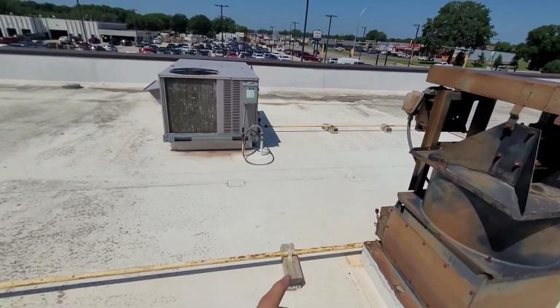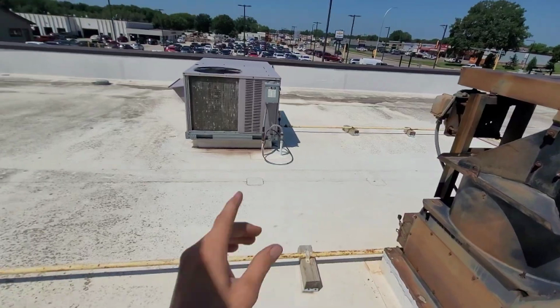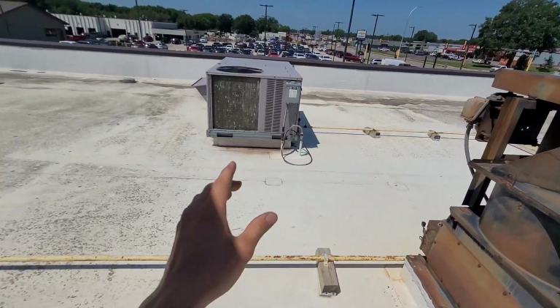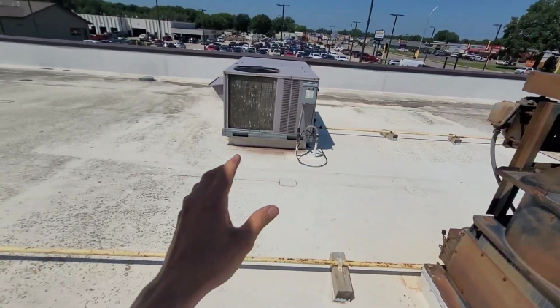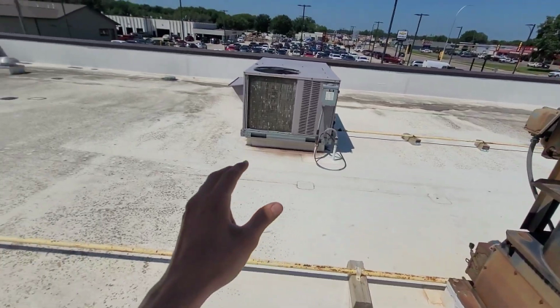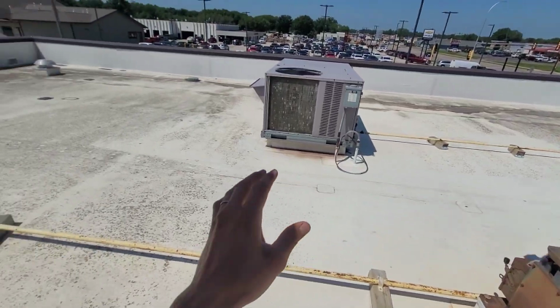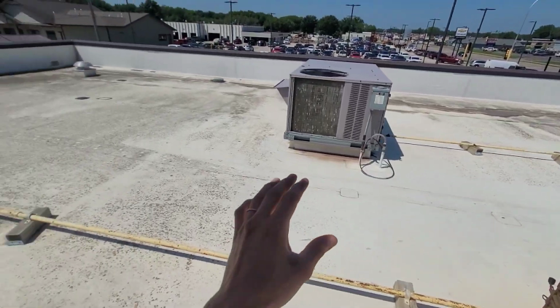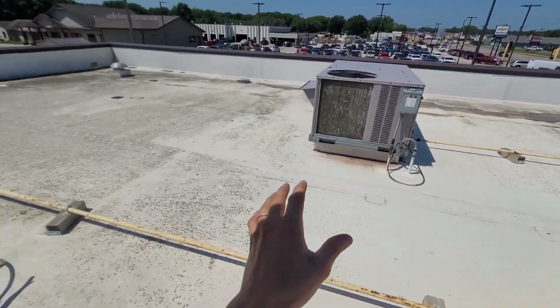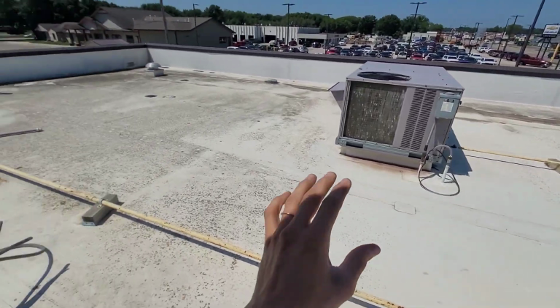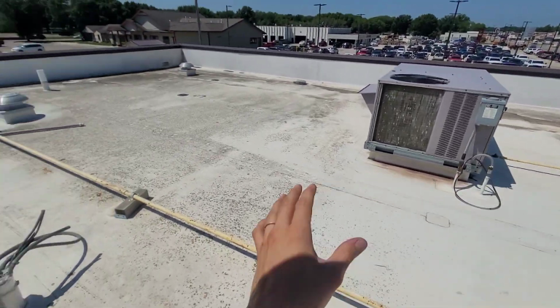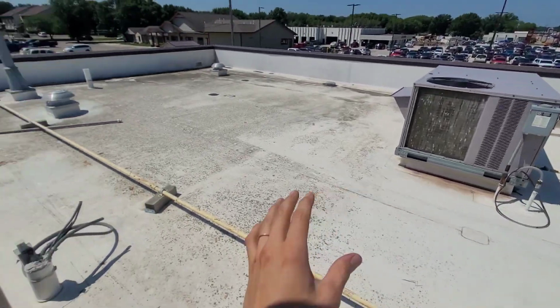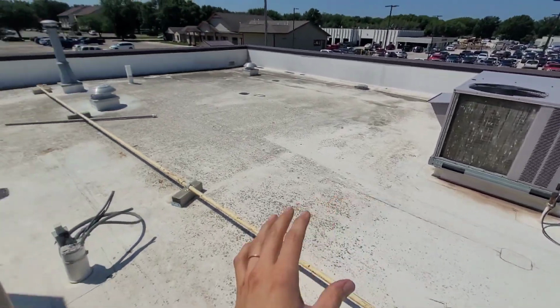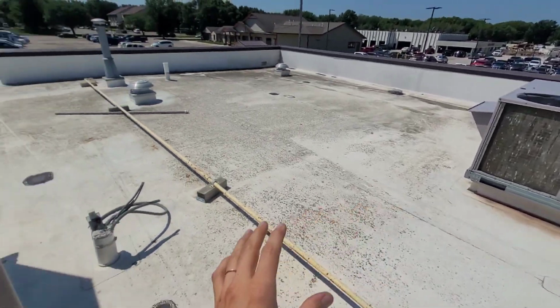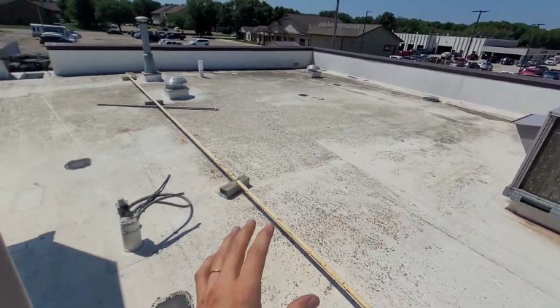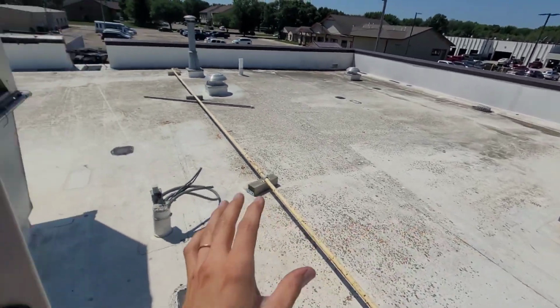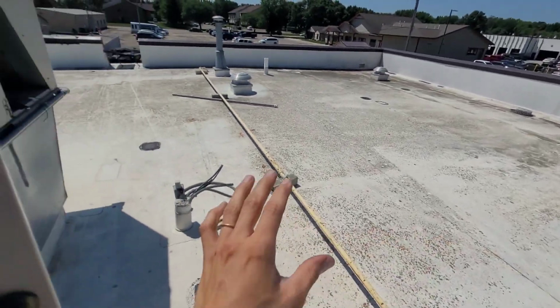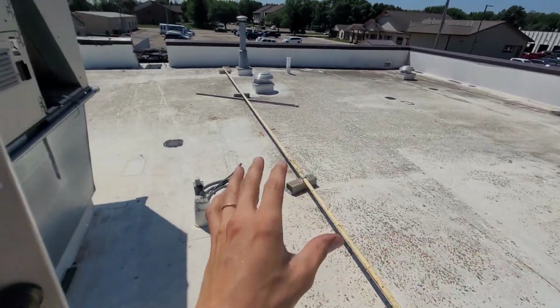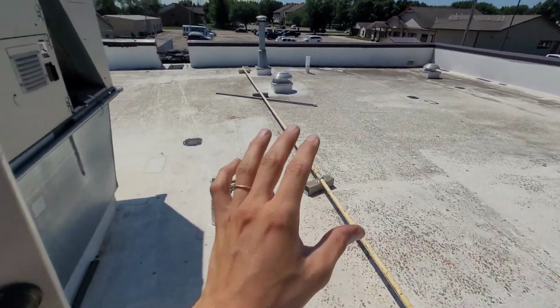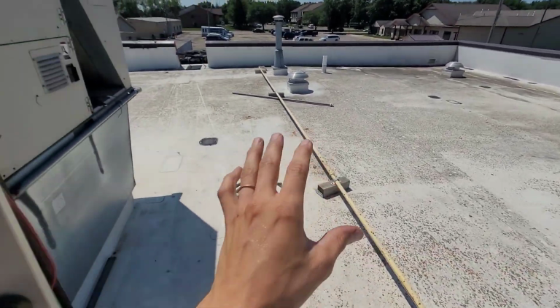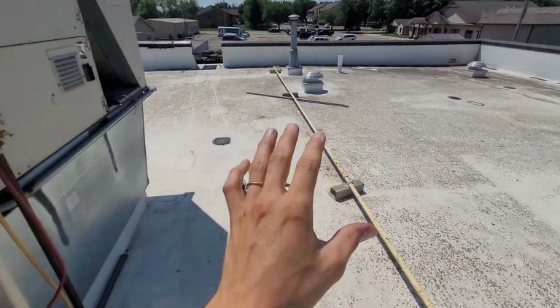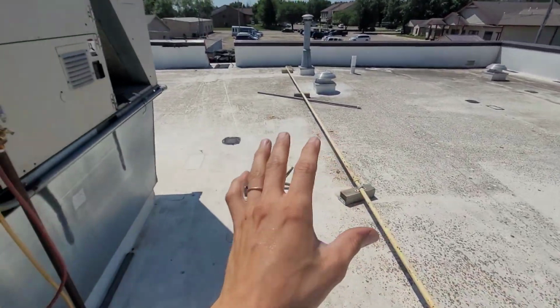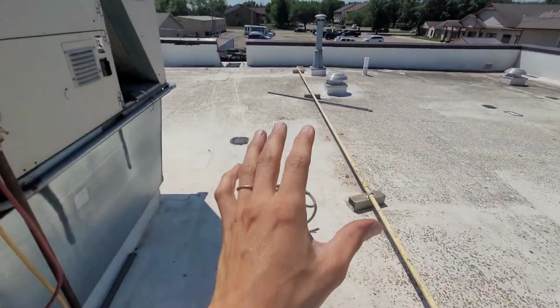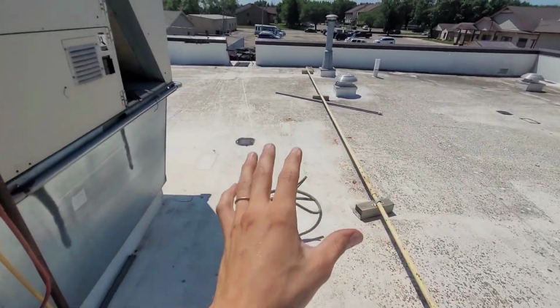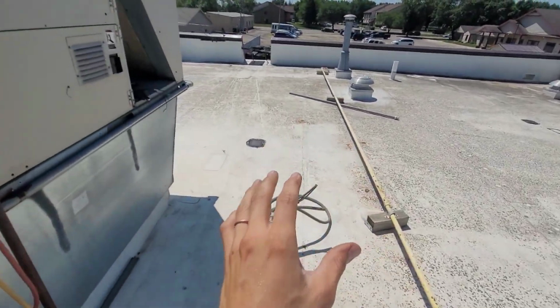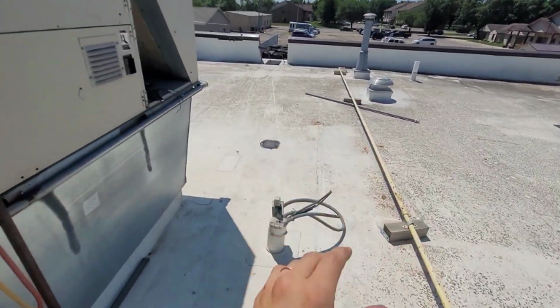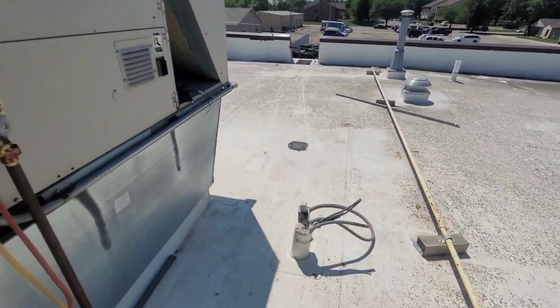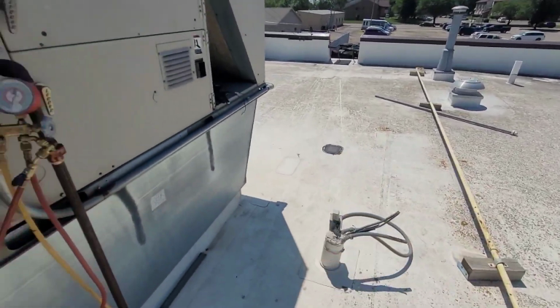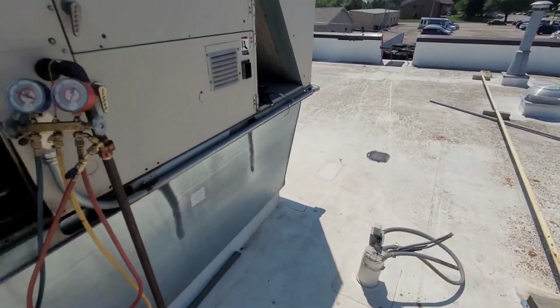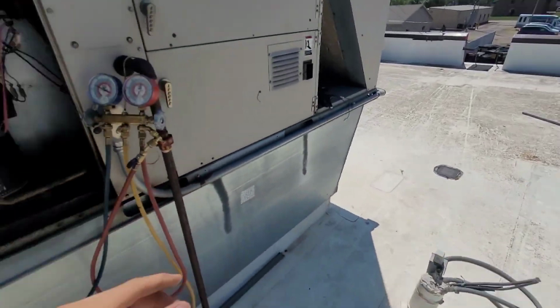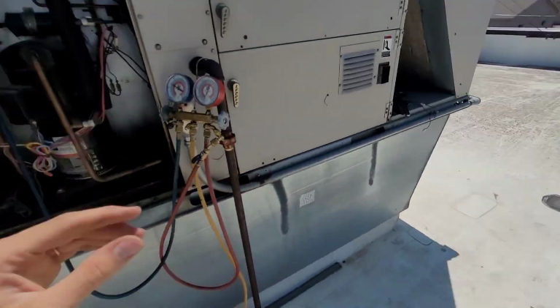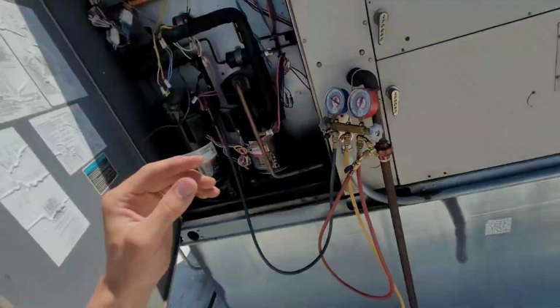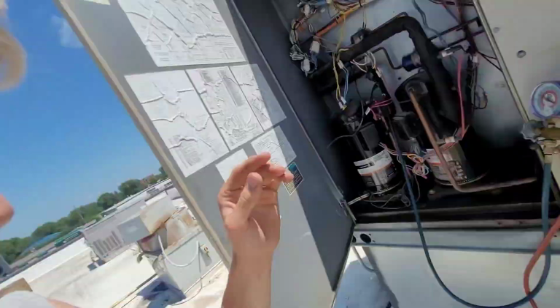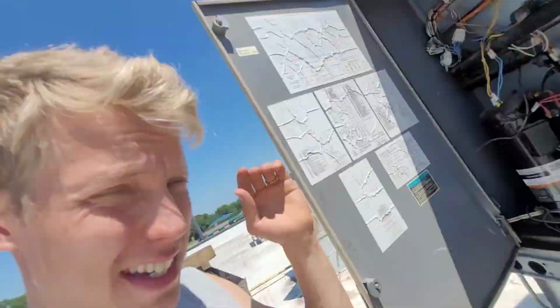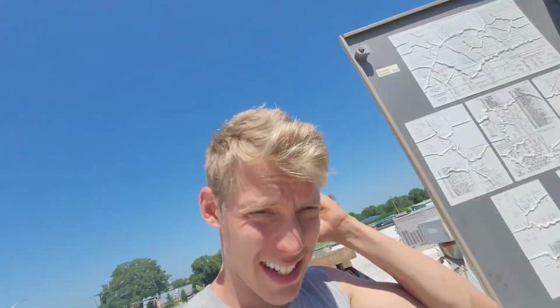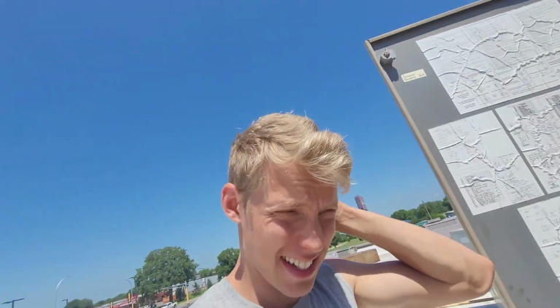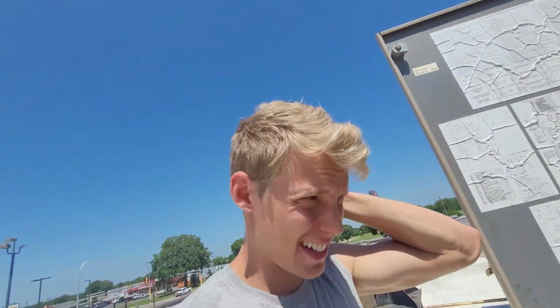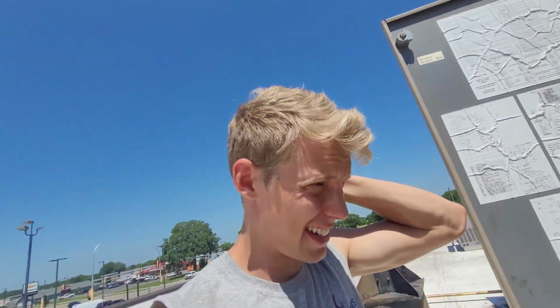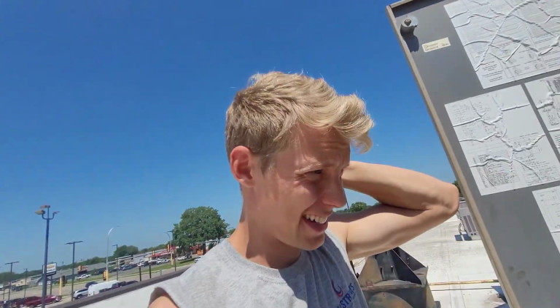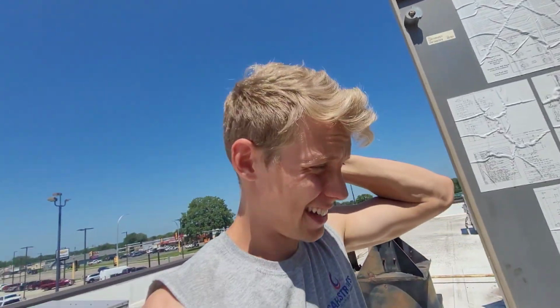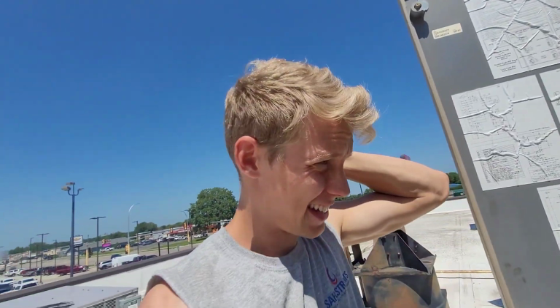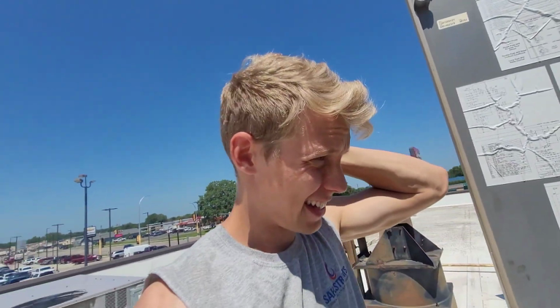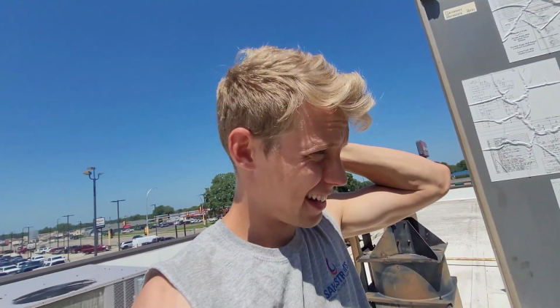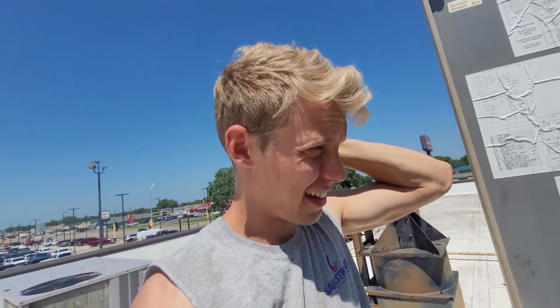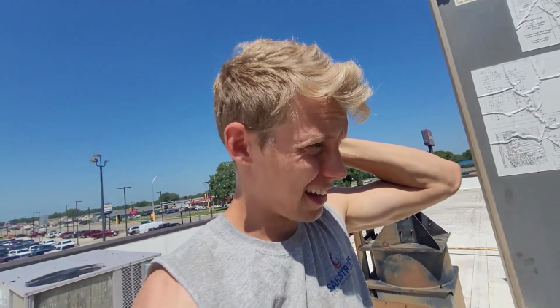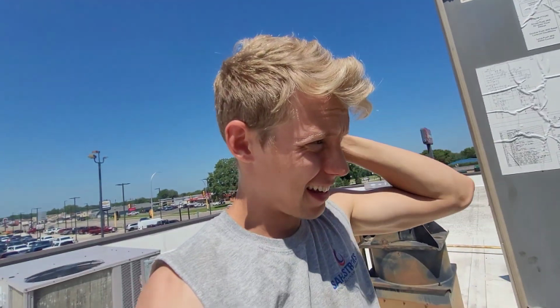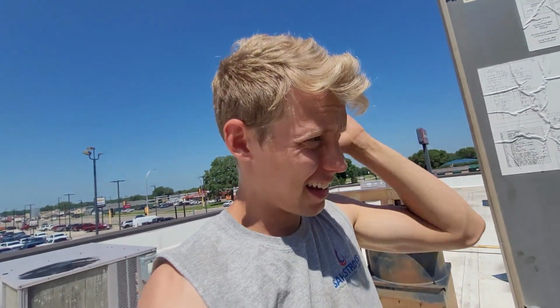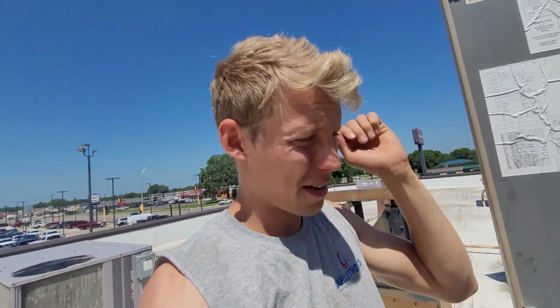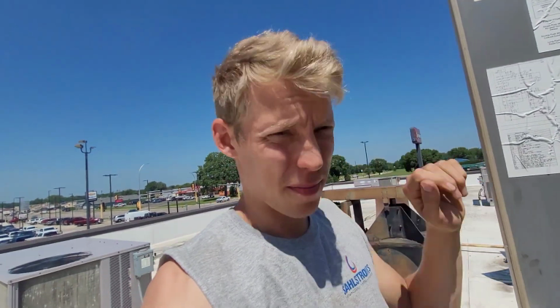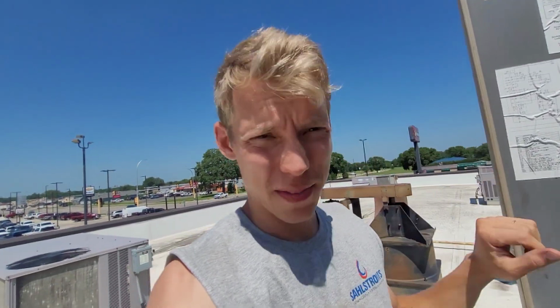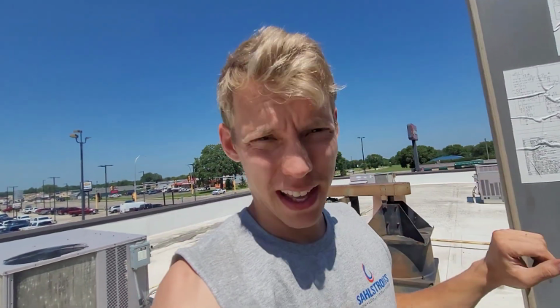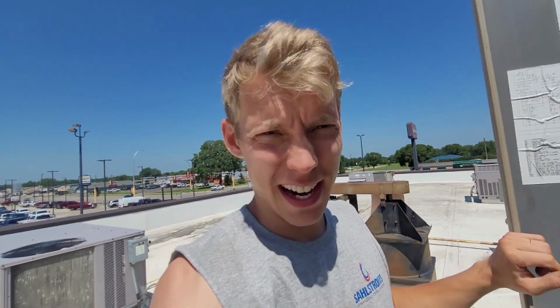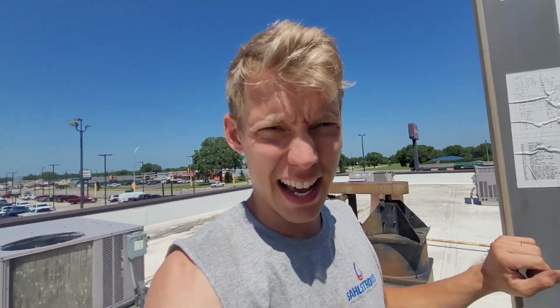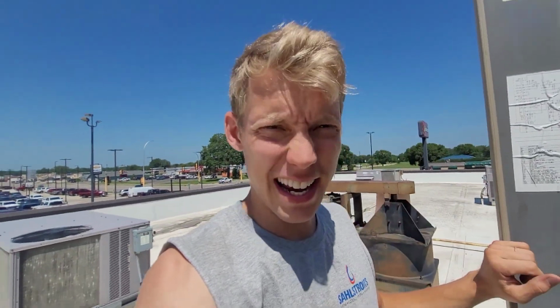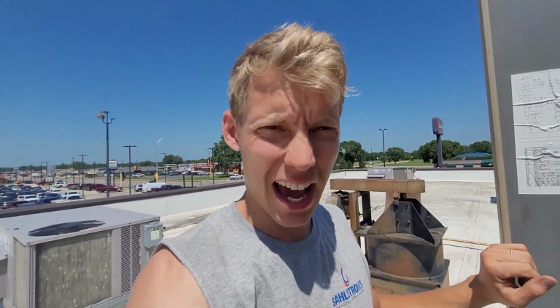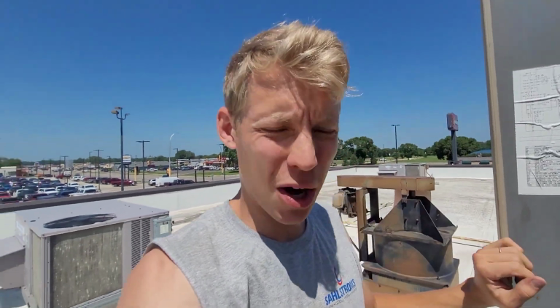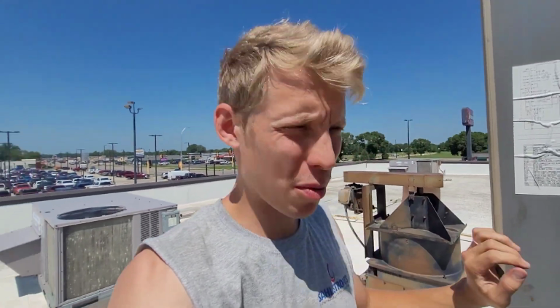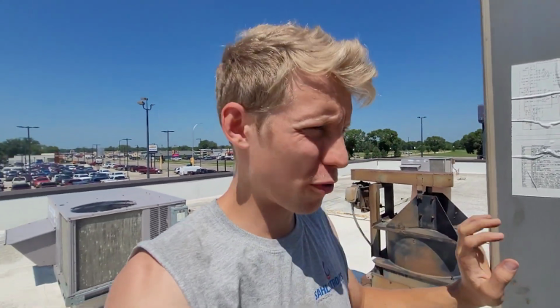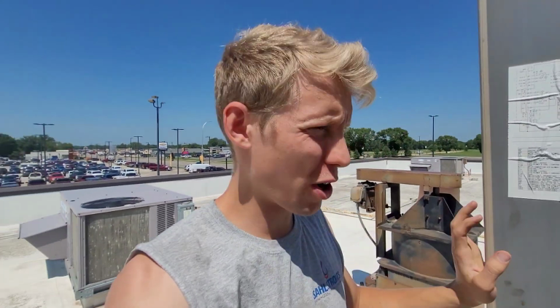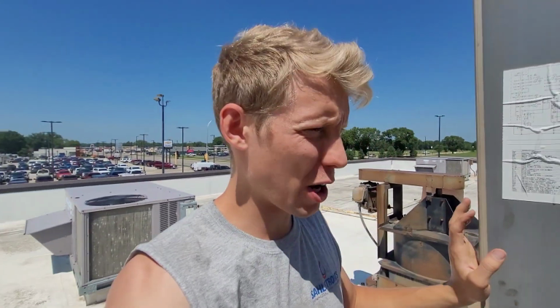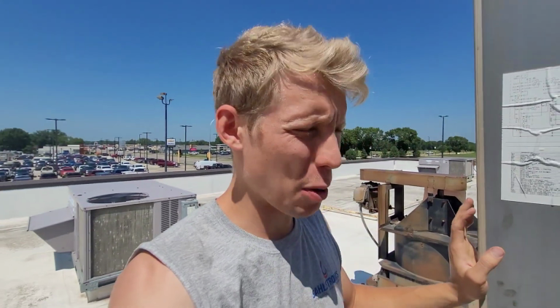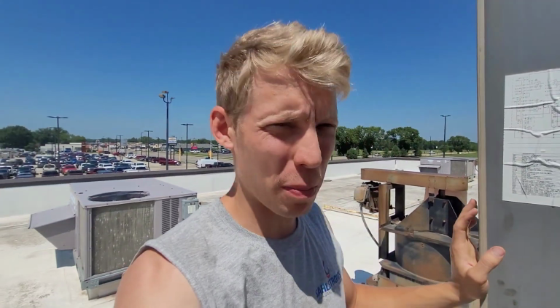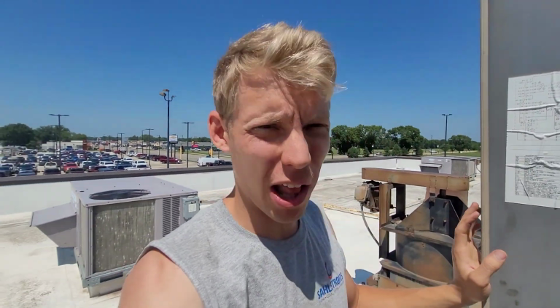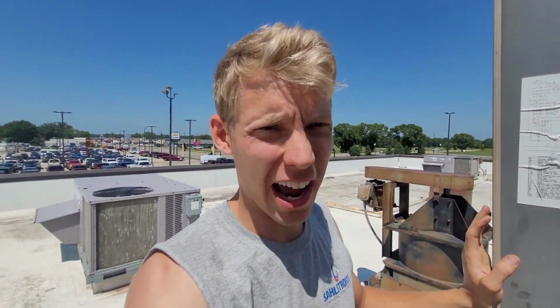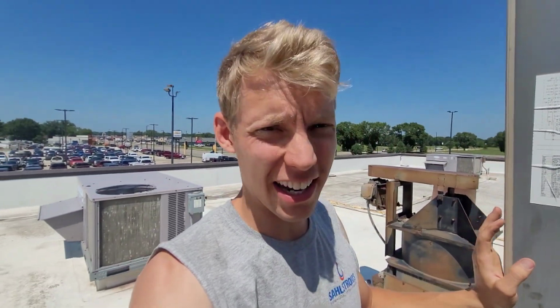These white roofs are so hard to work on. It's so bright. I need to get down before I go blind.